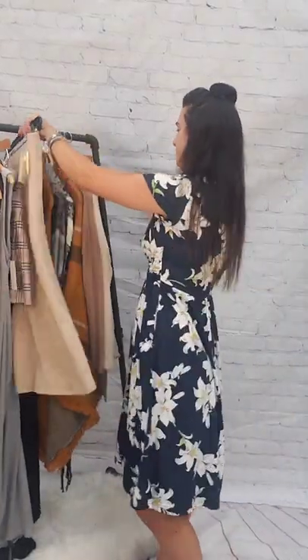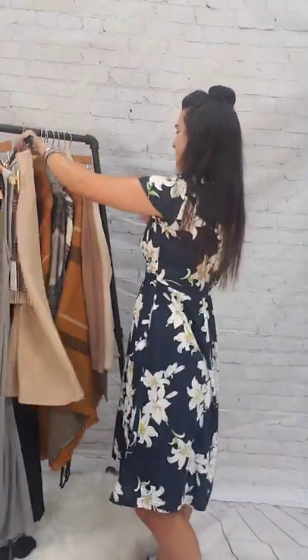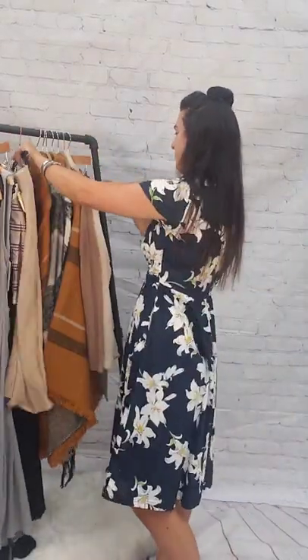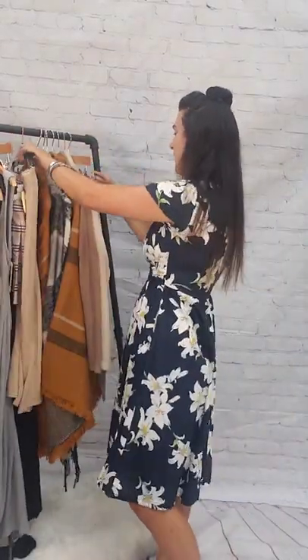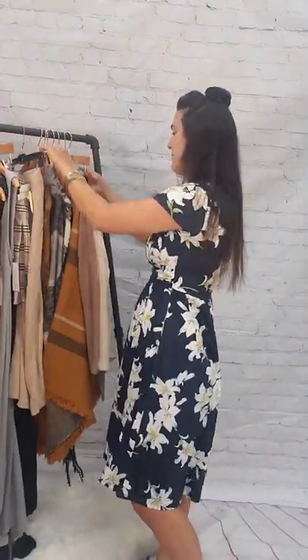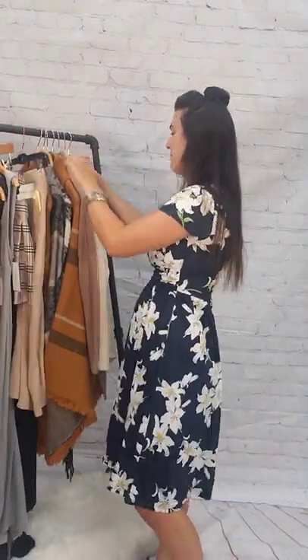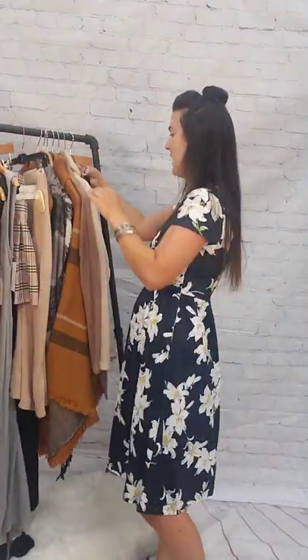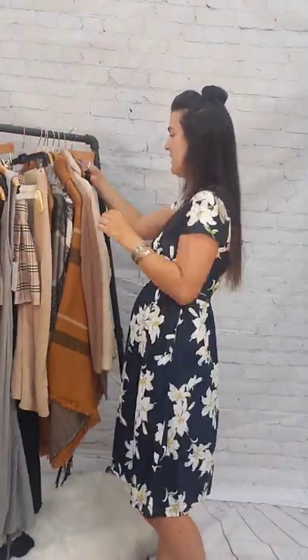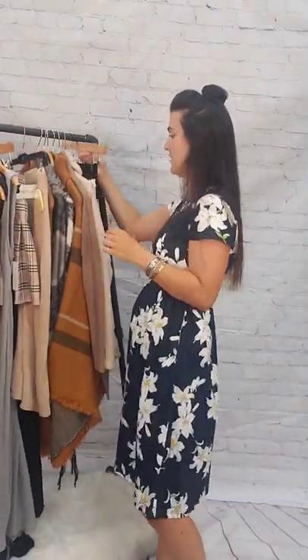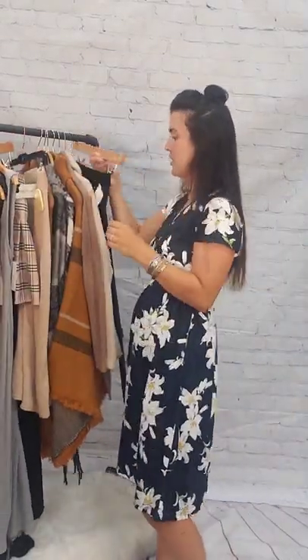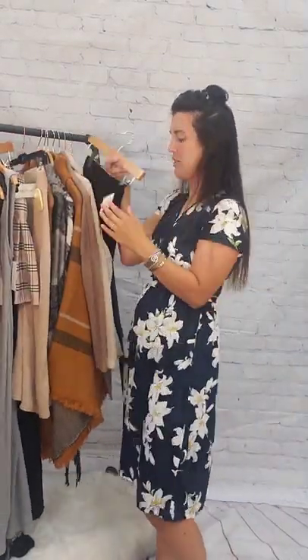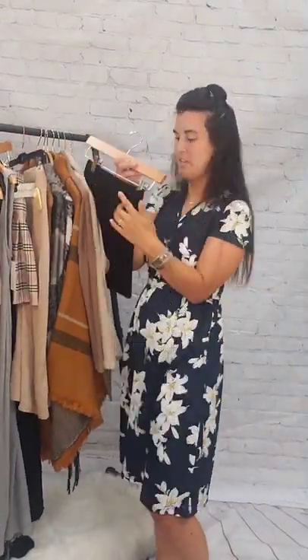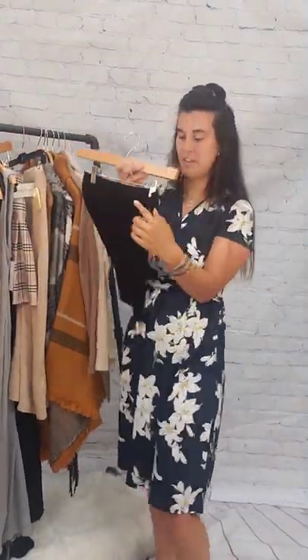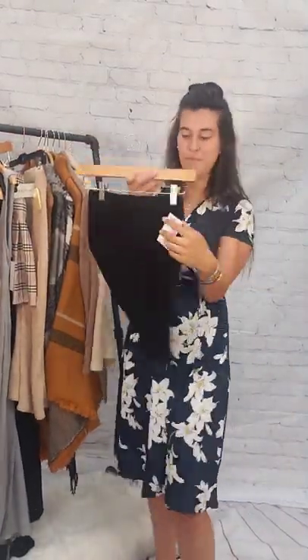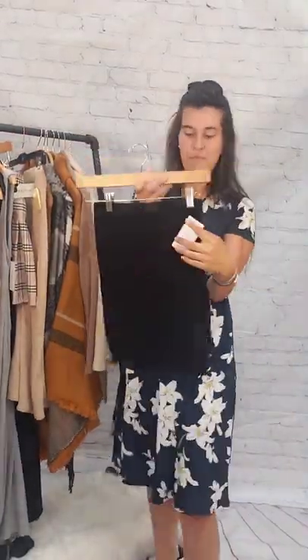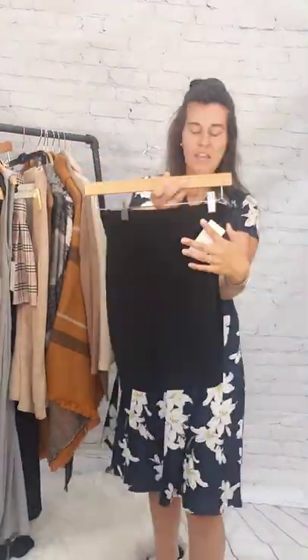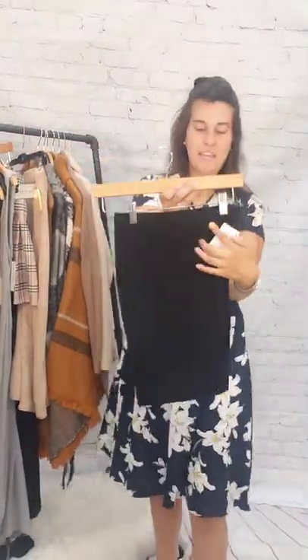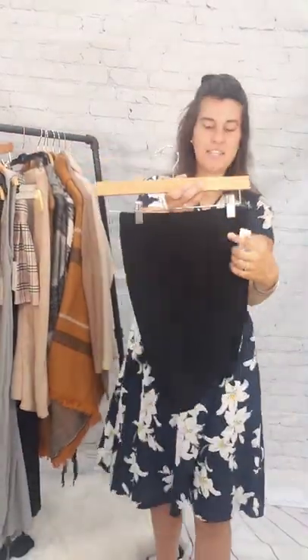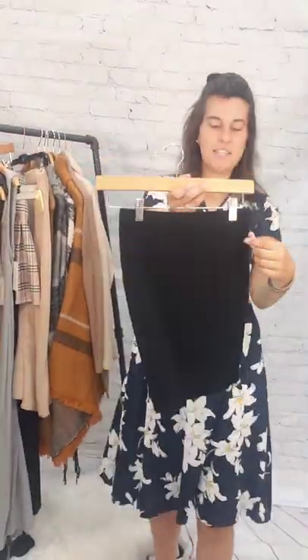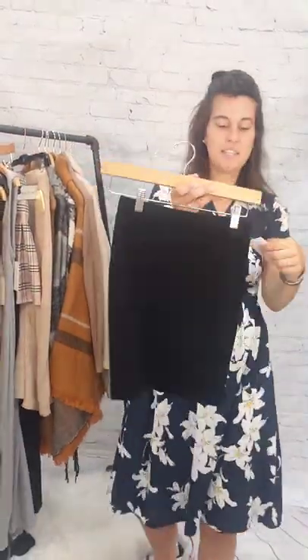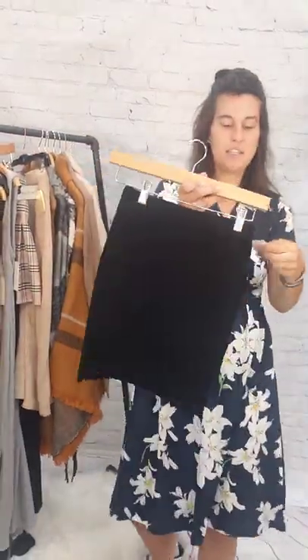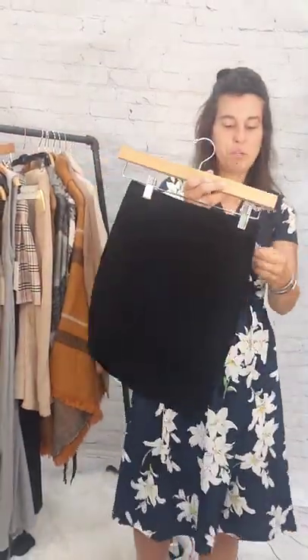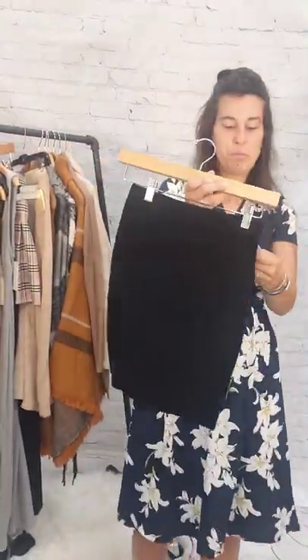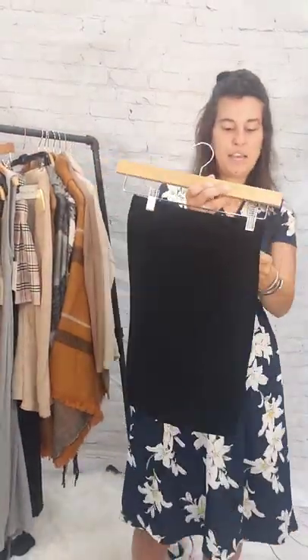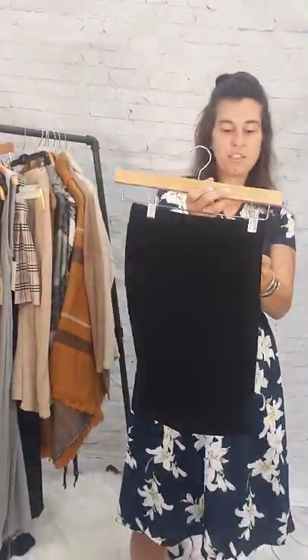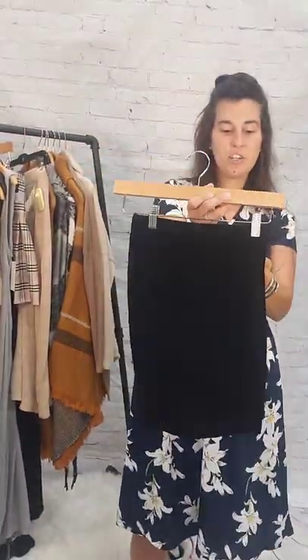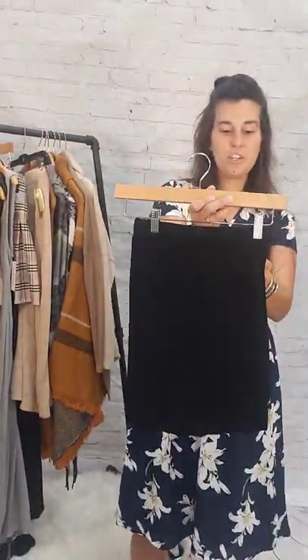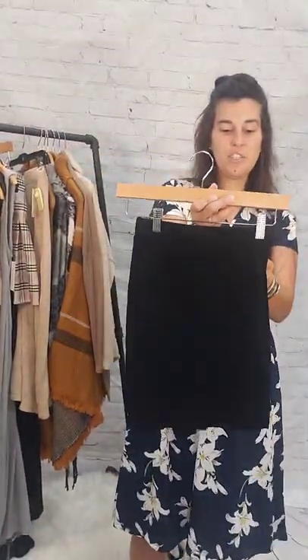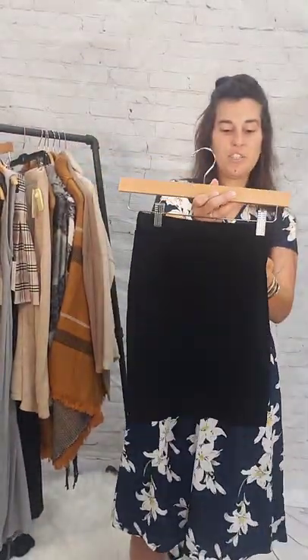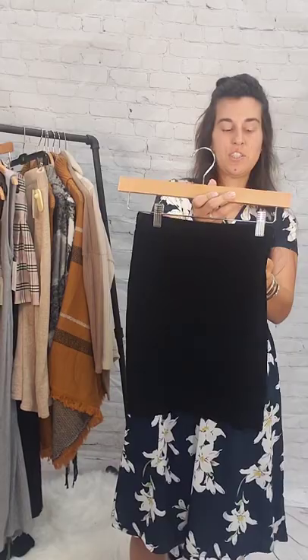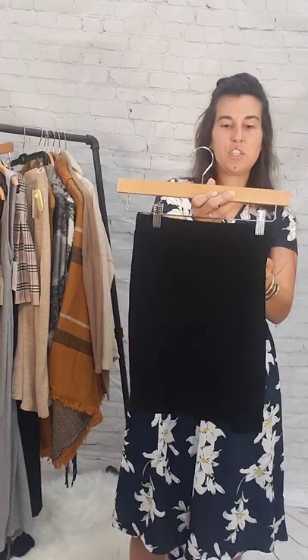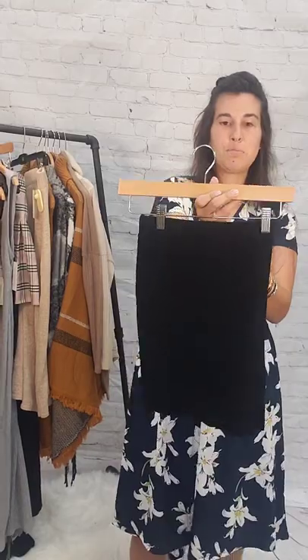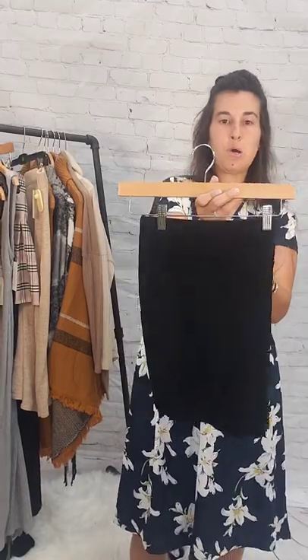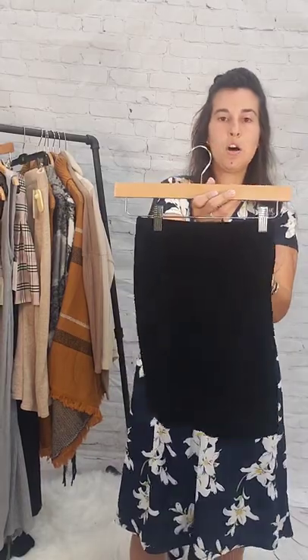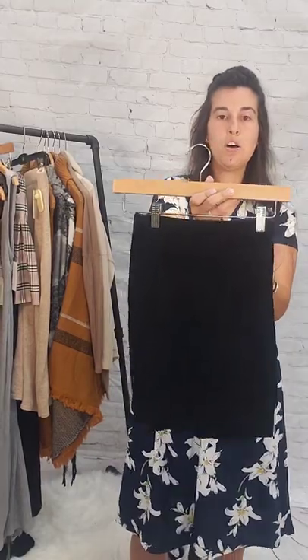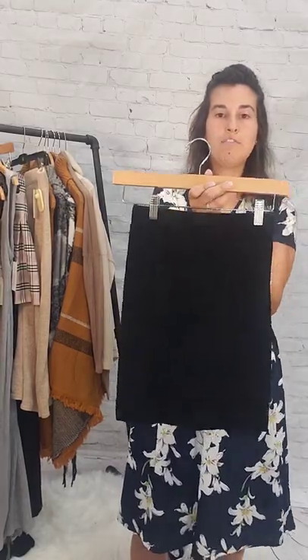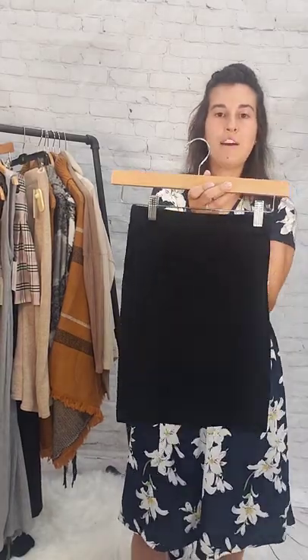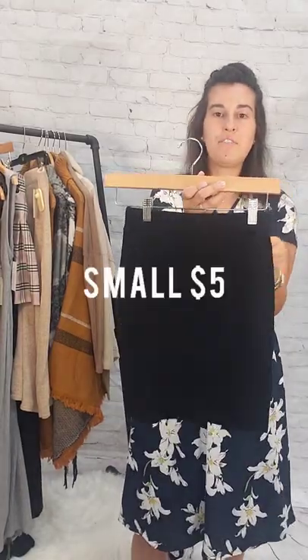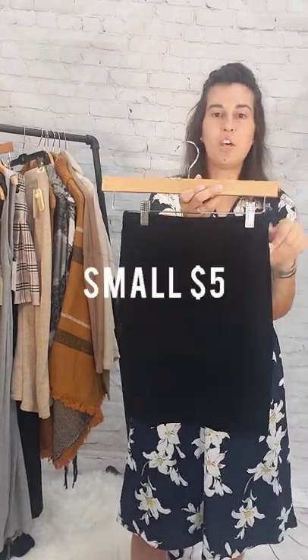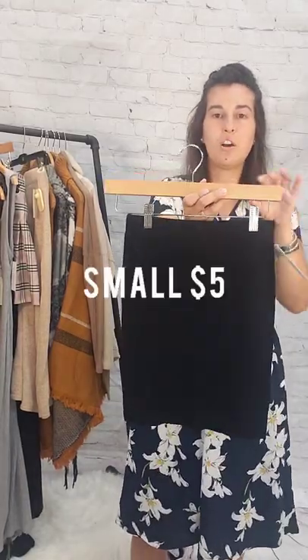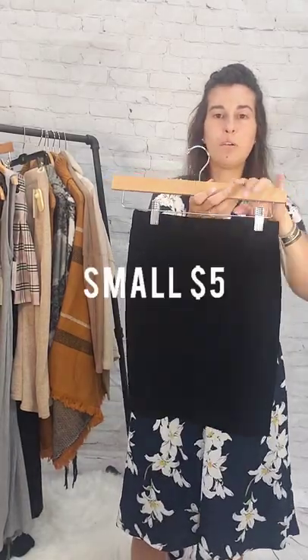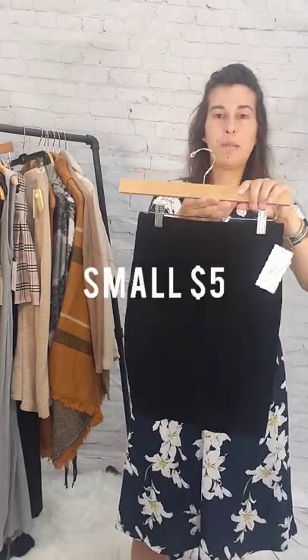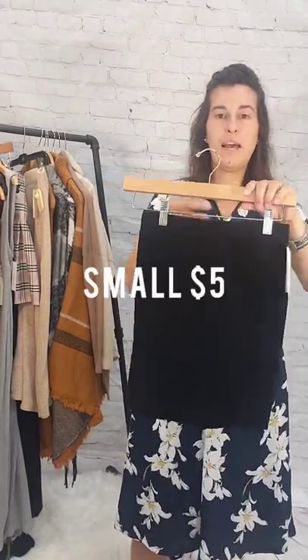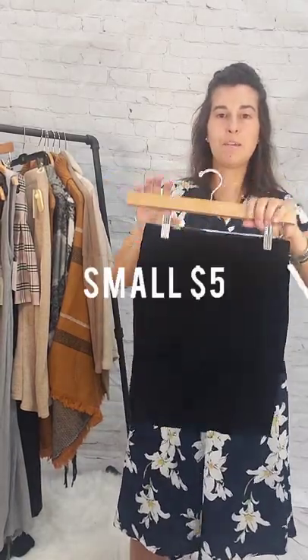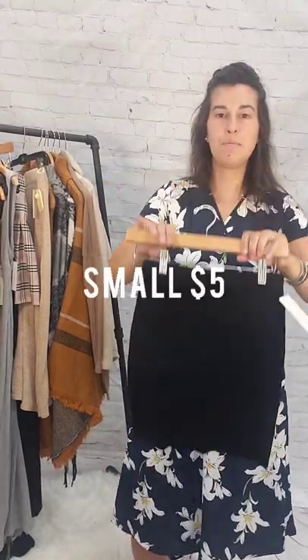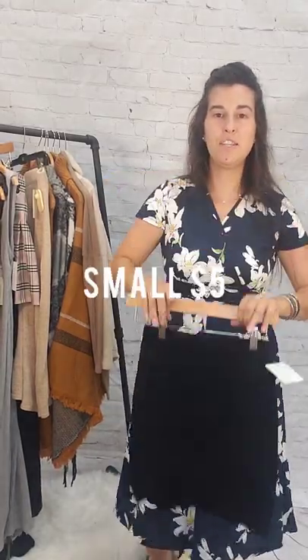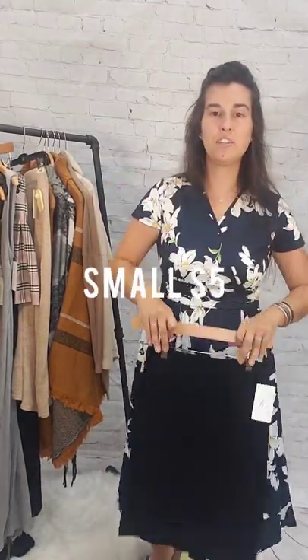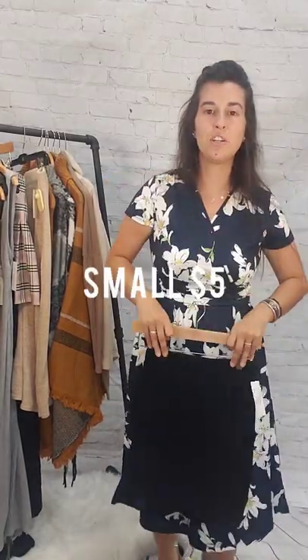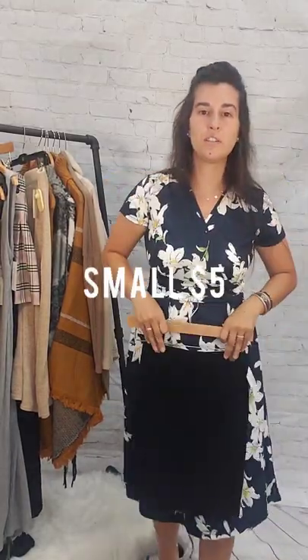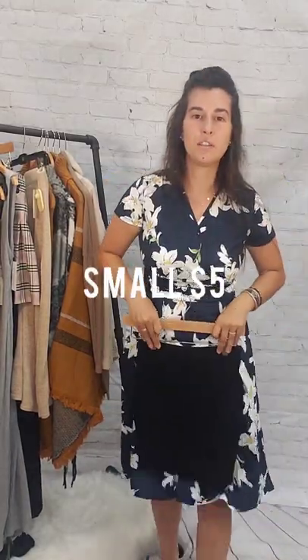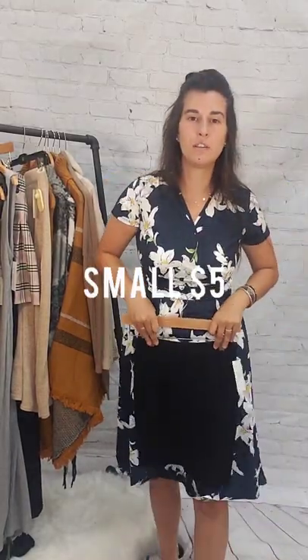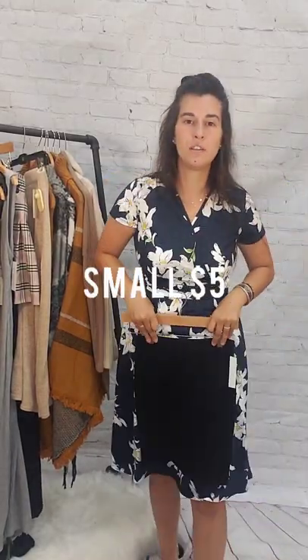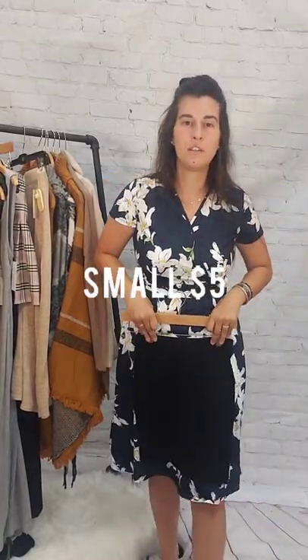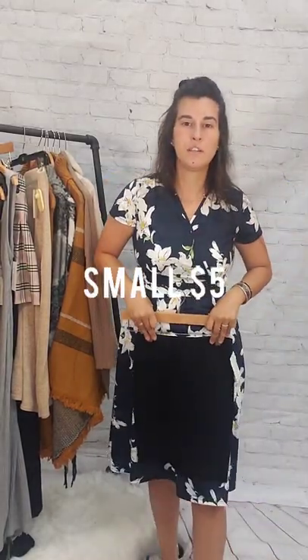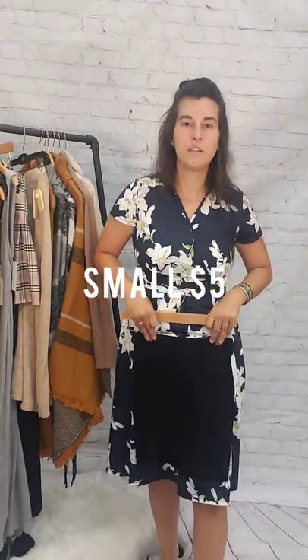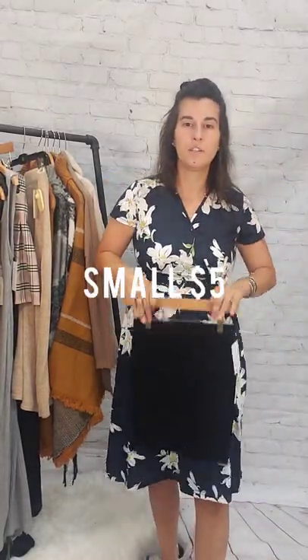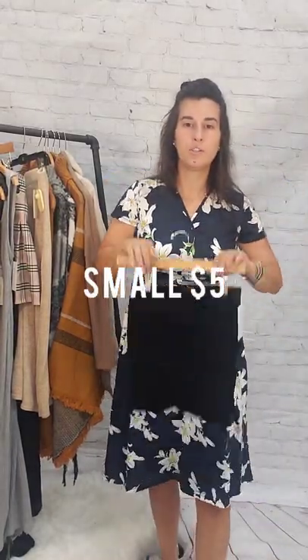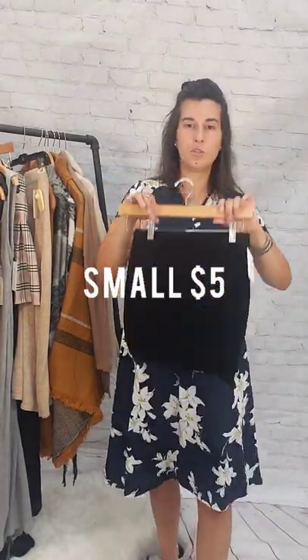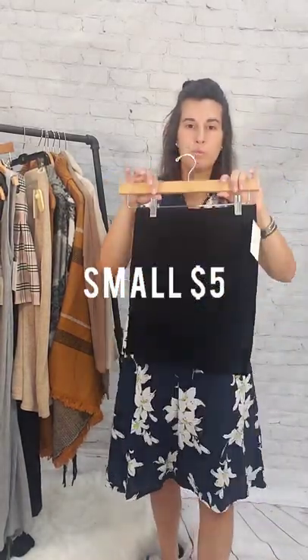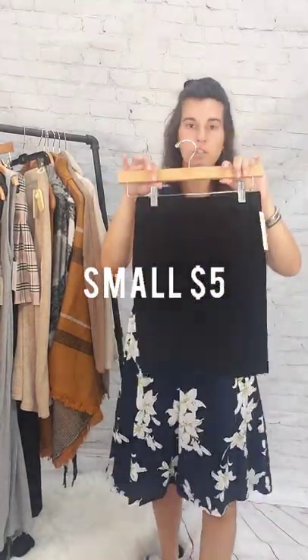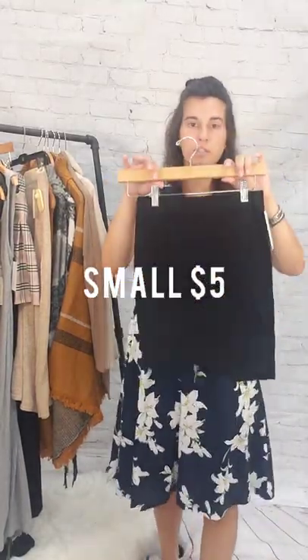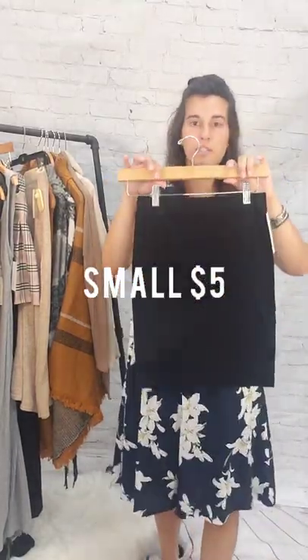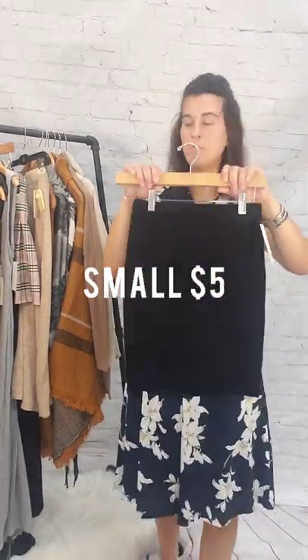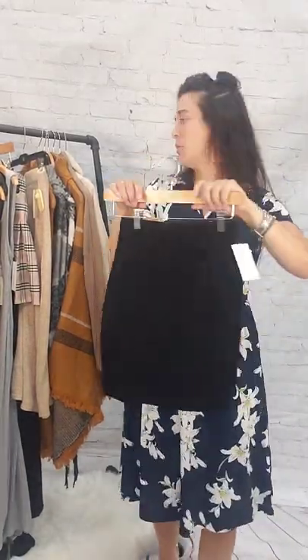Last skirt is this little black skirt. This is a small, $5 black miniskirt — super simple.